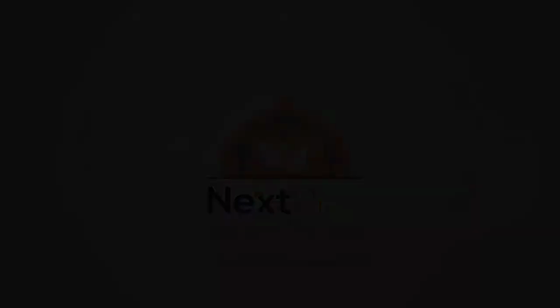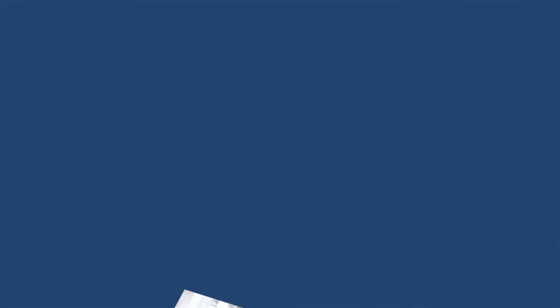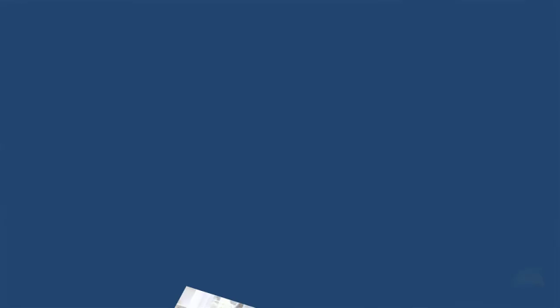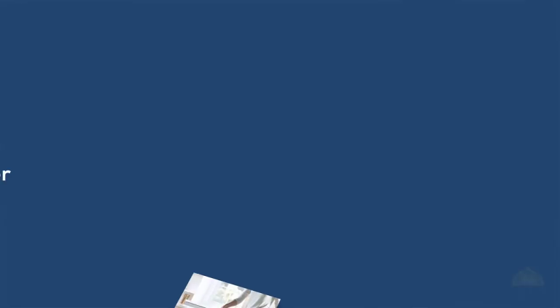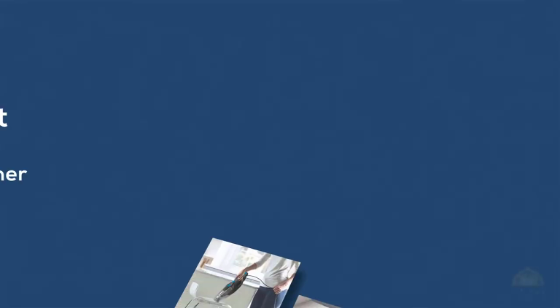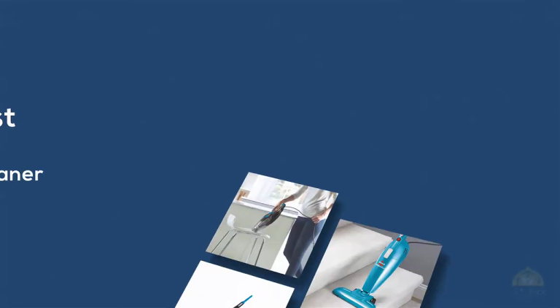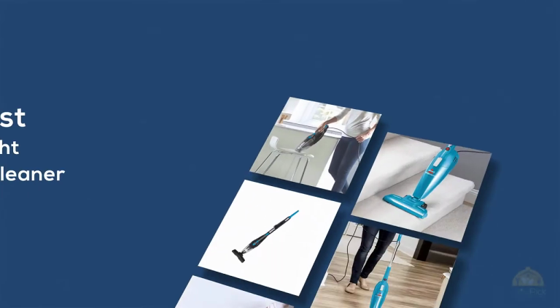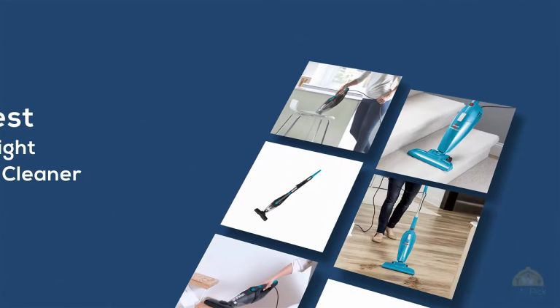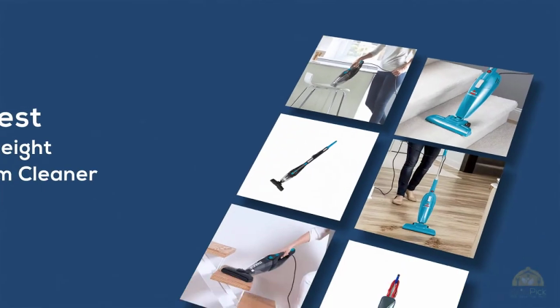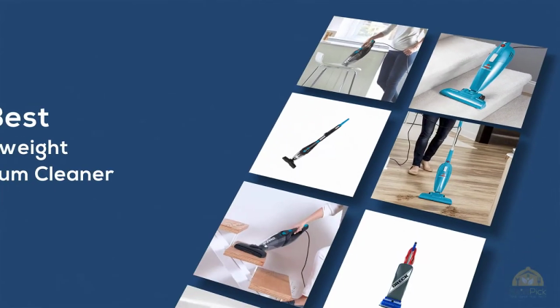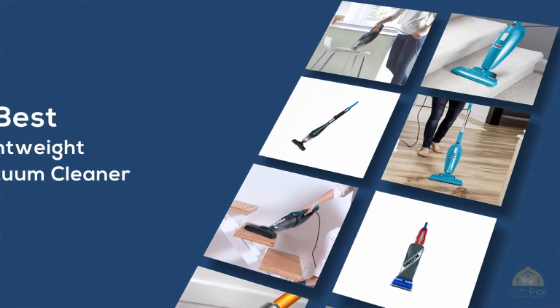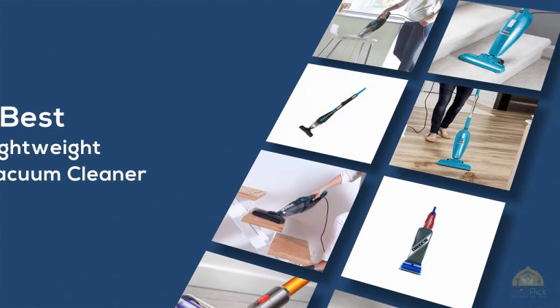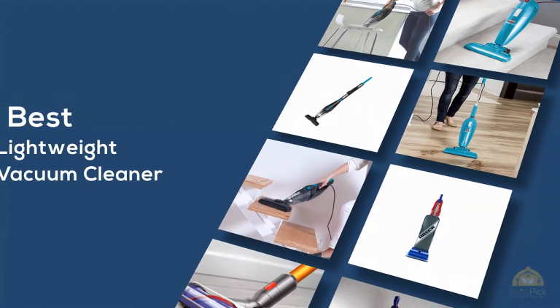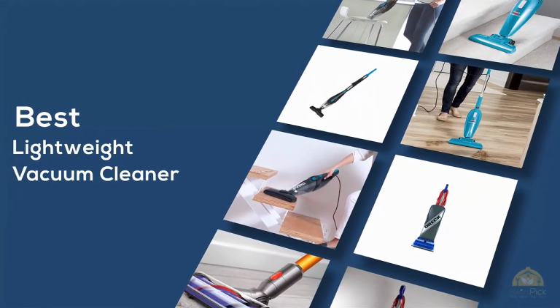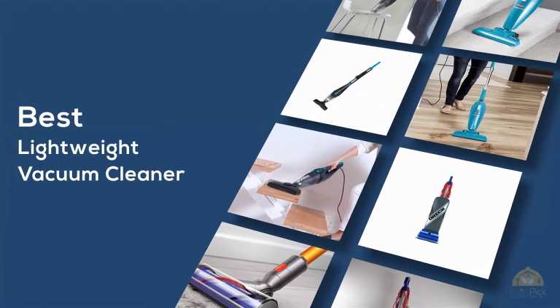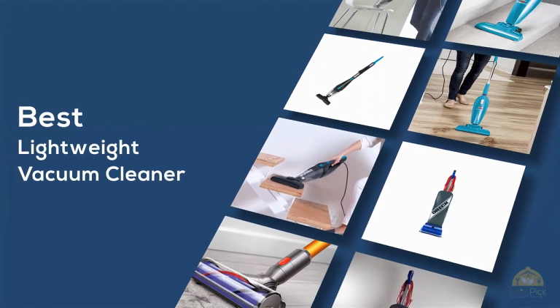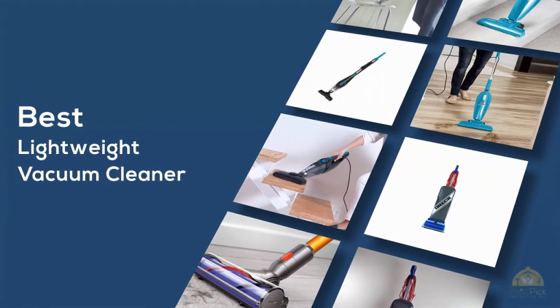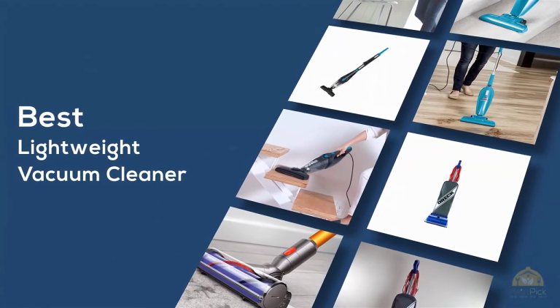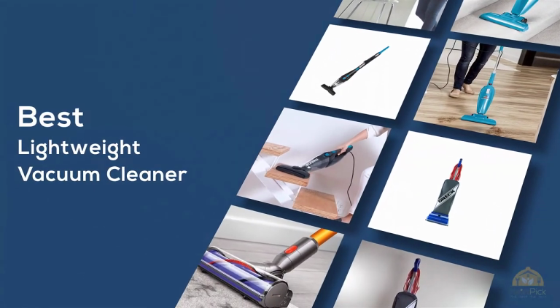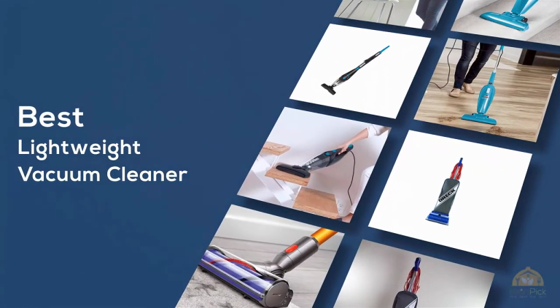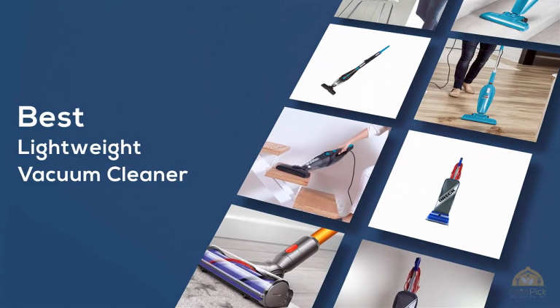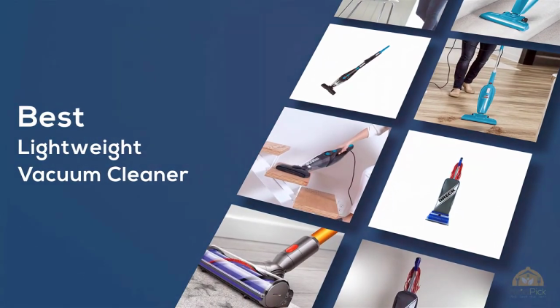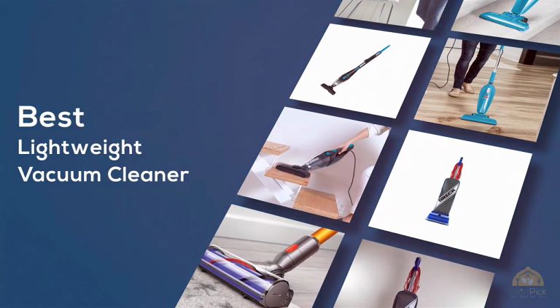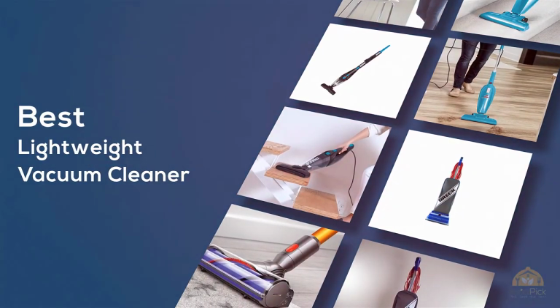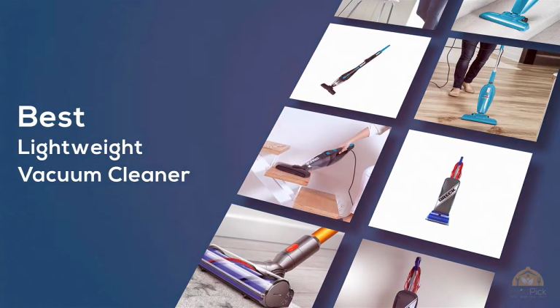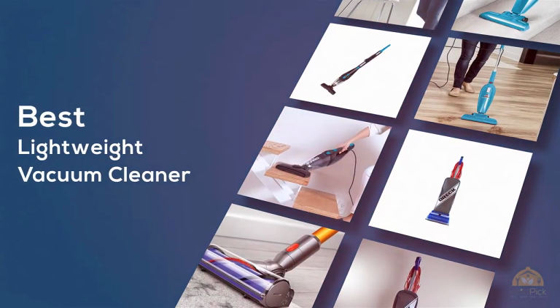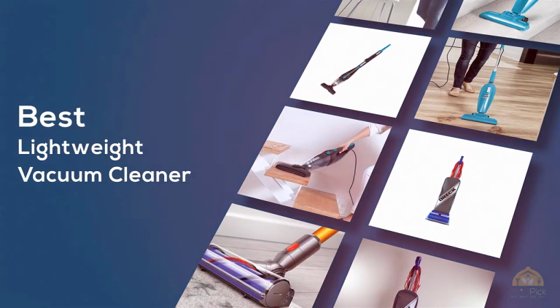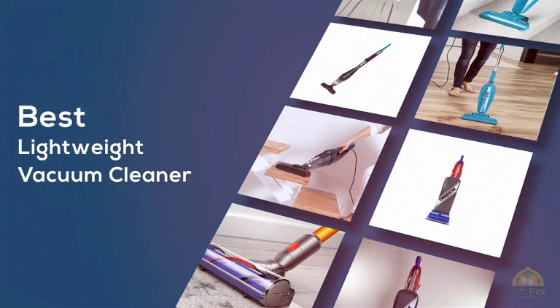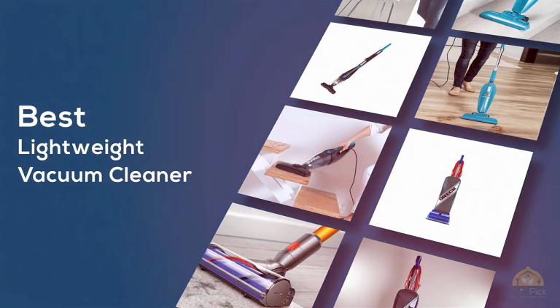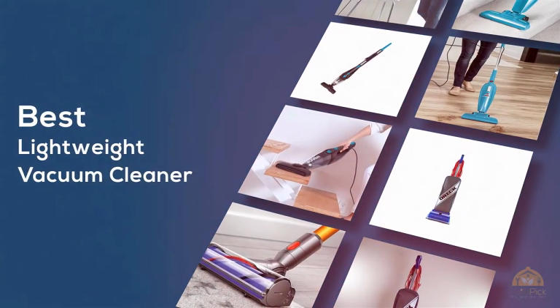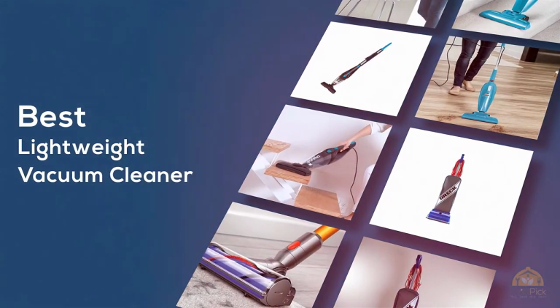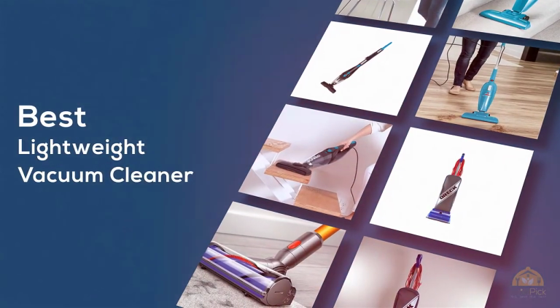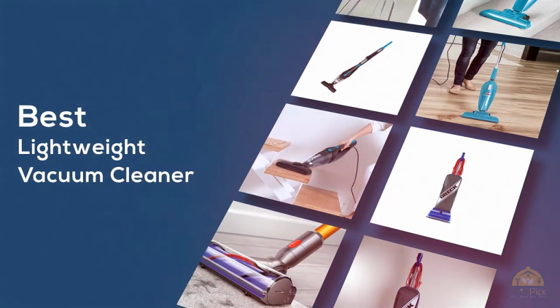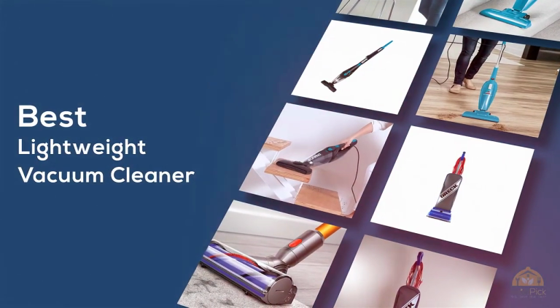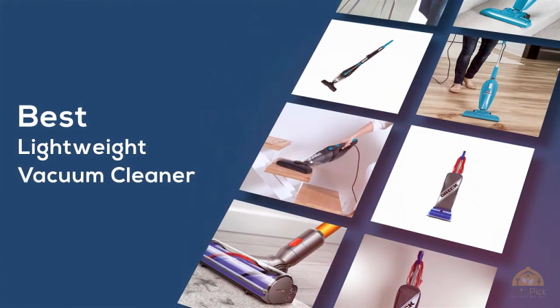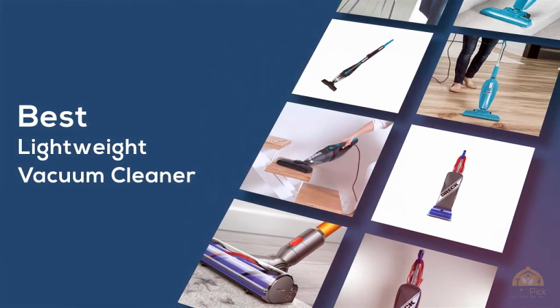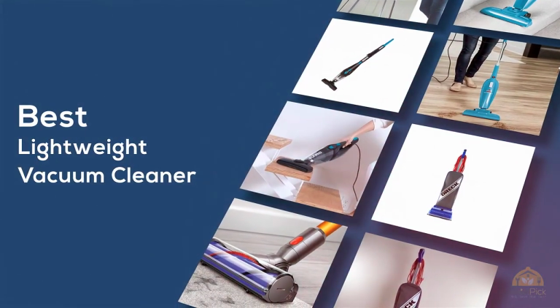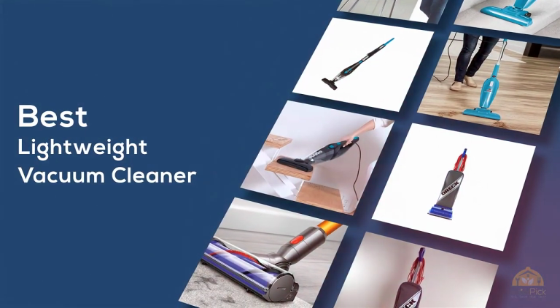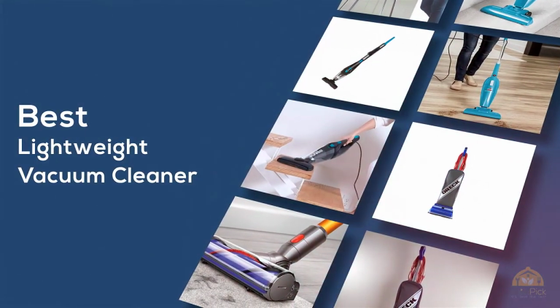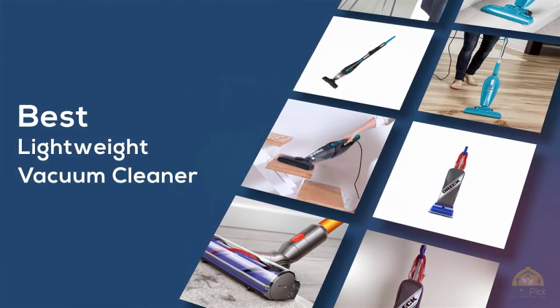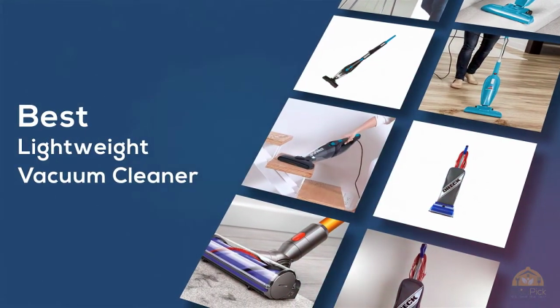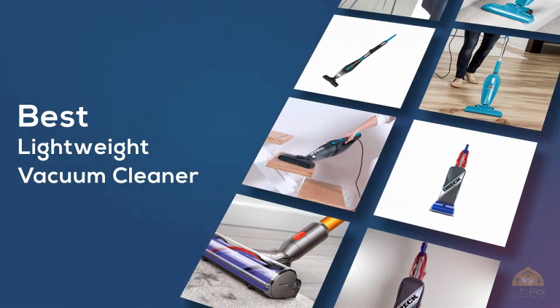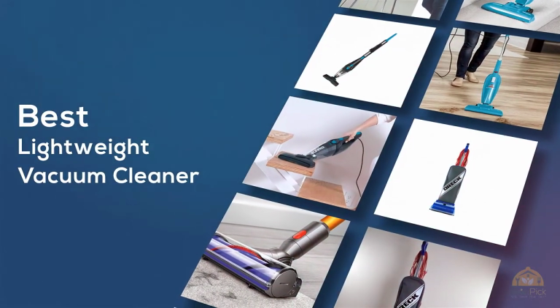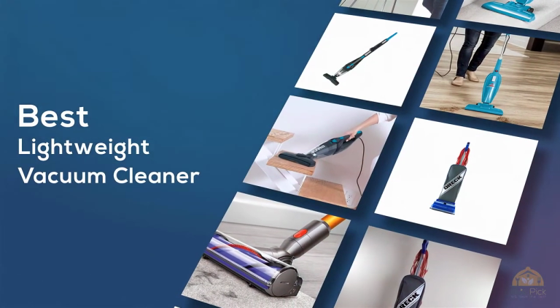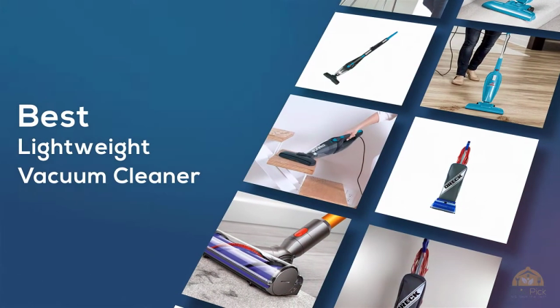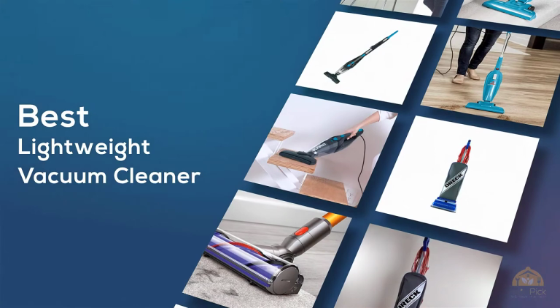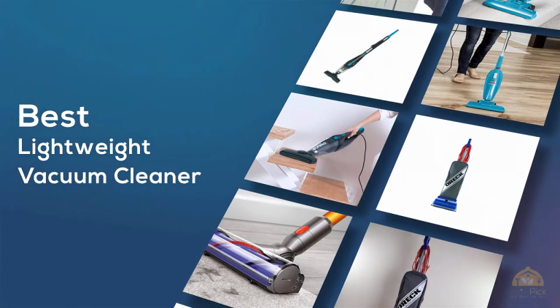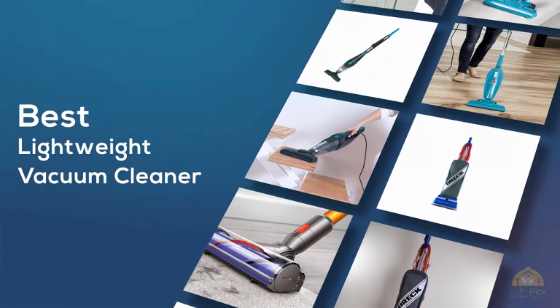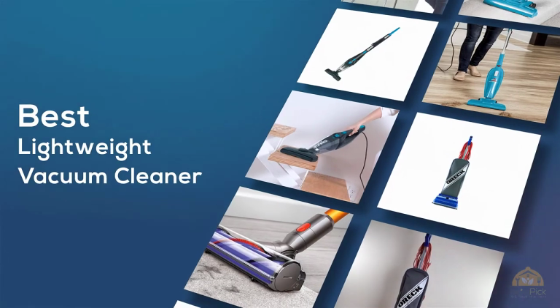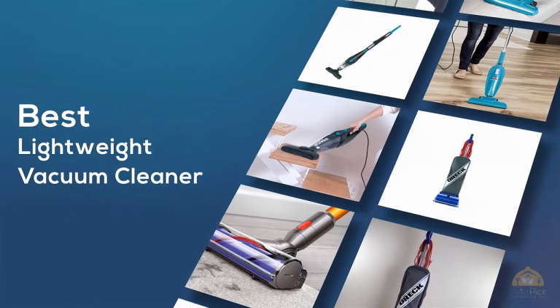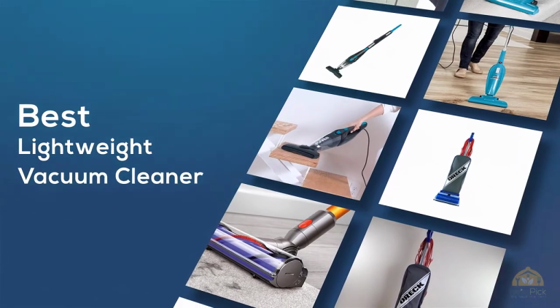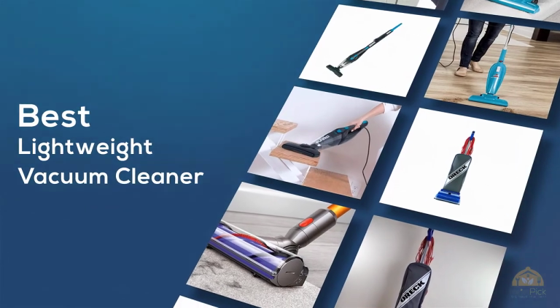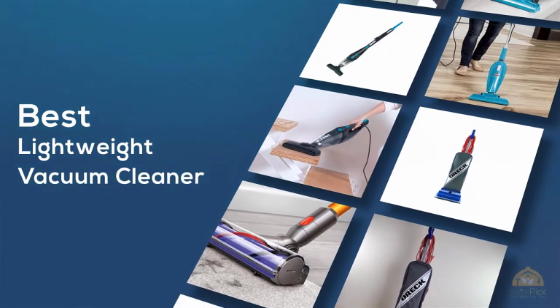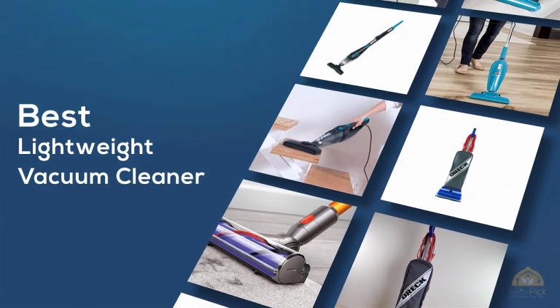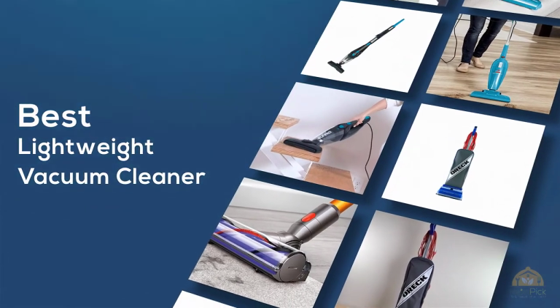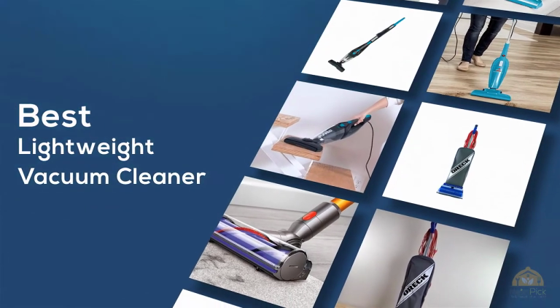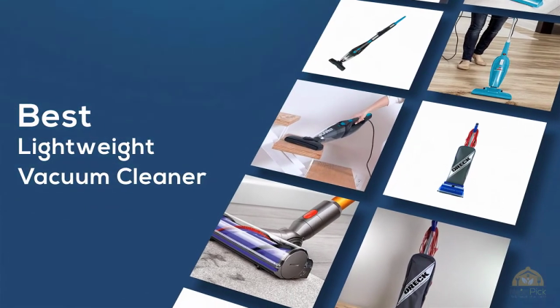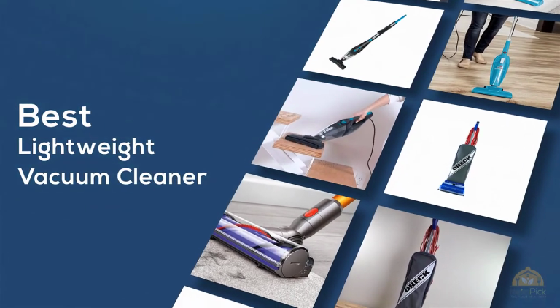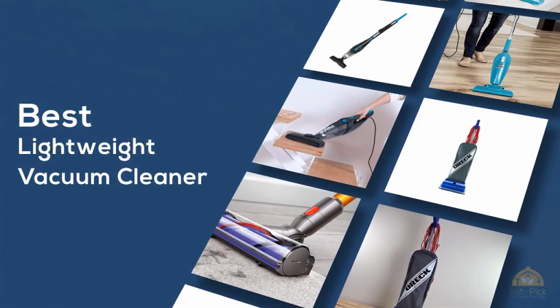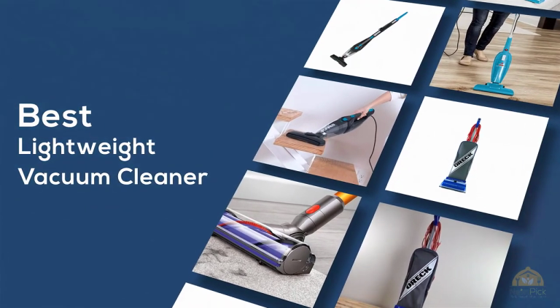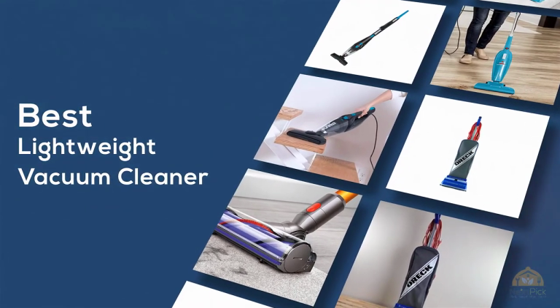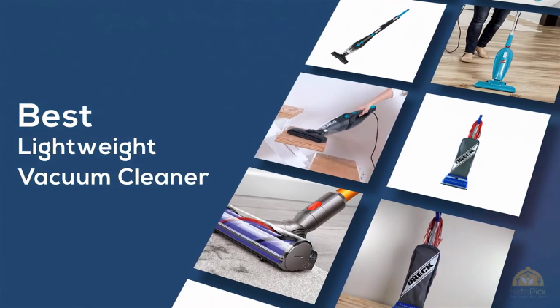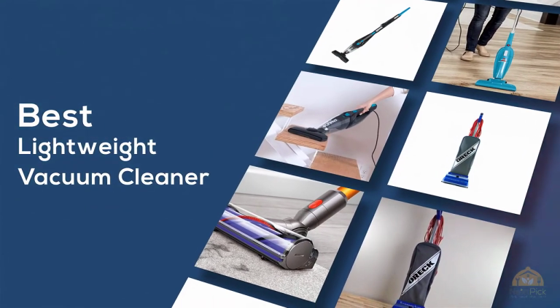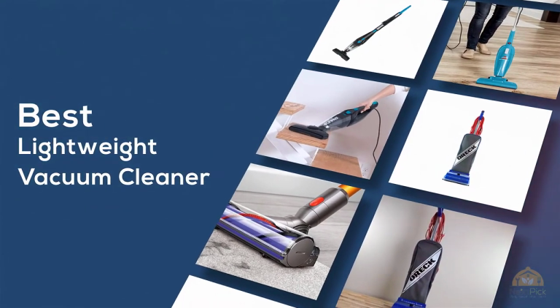If you are looking for the best lightweight vacuum cleaner, here is a collection you have got to see. Let's get started.